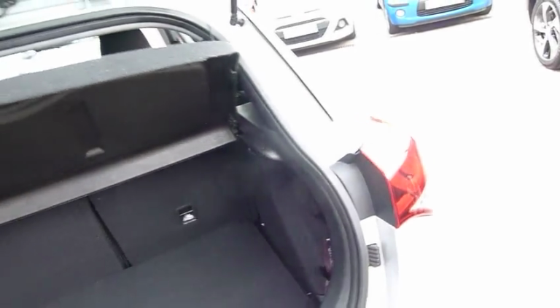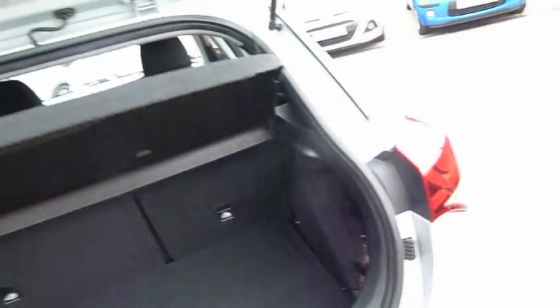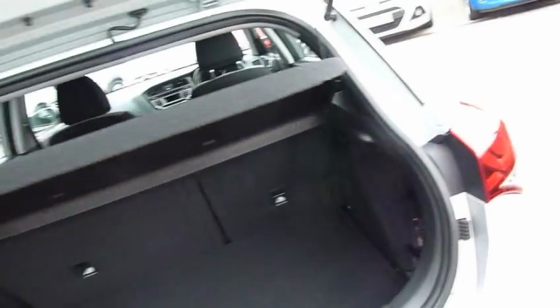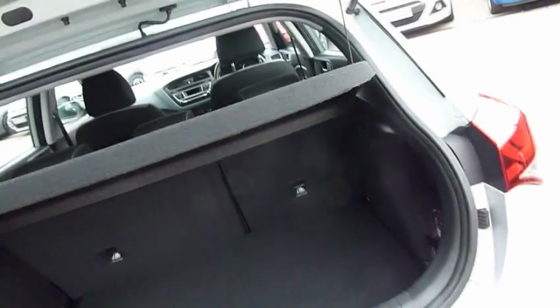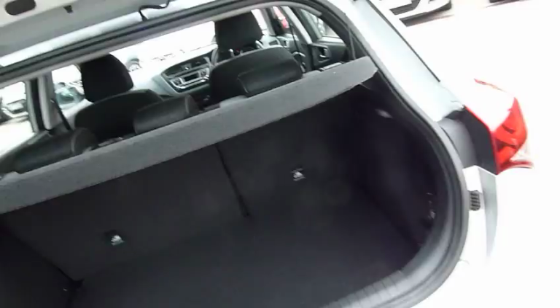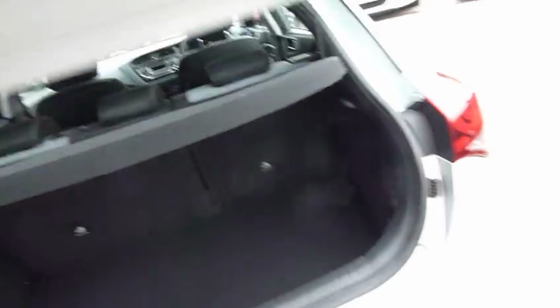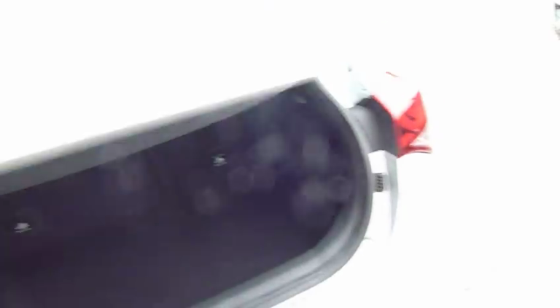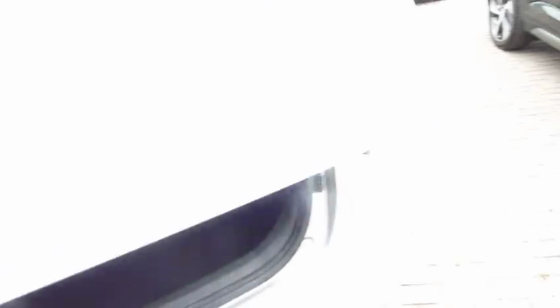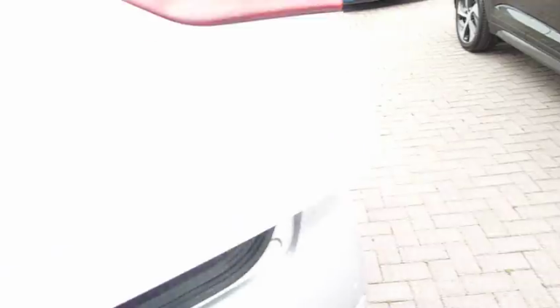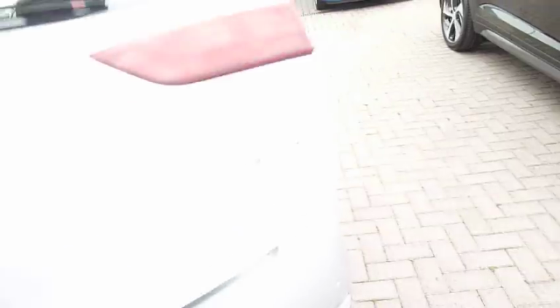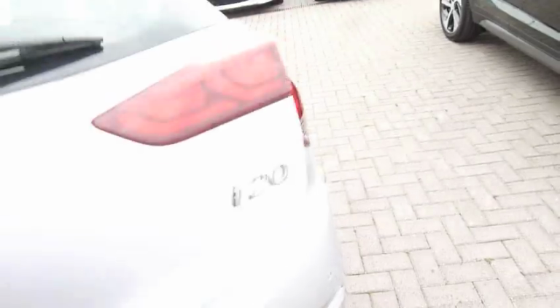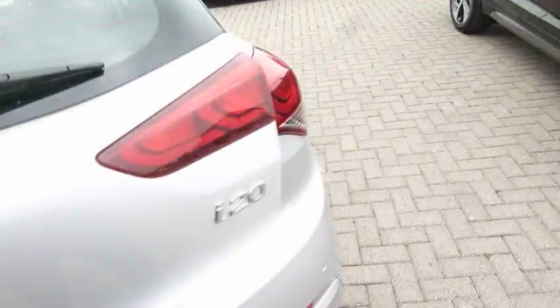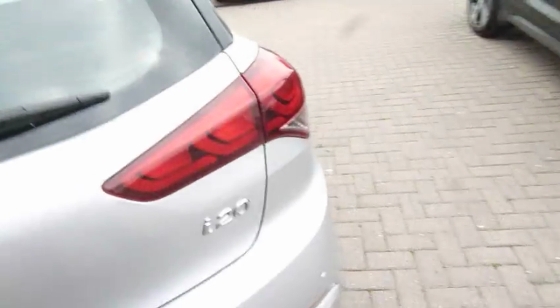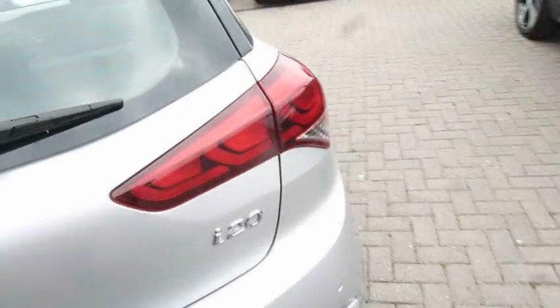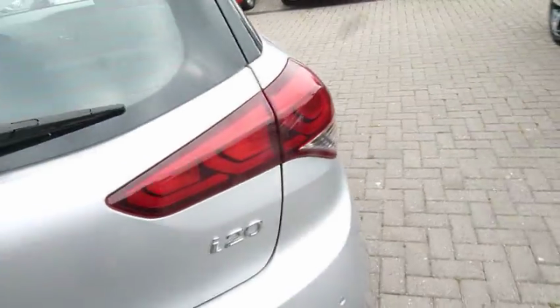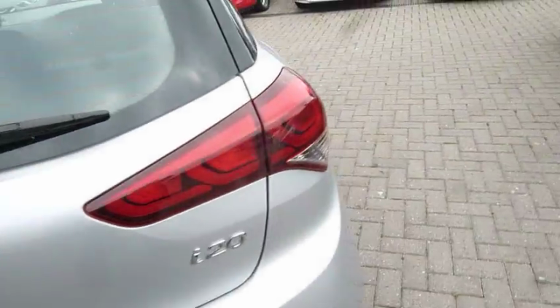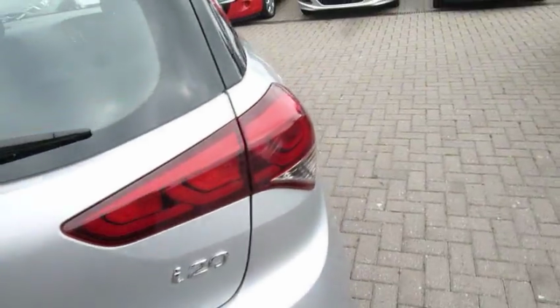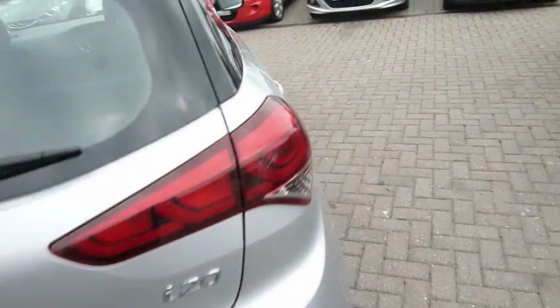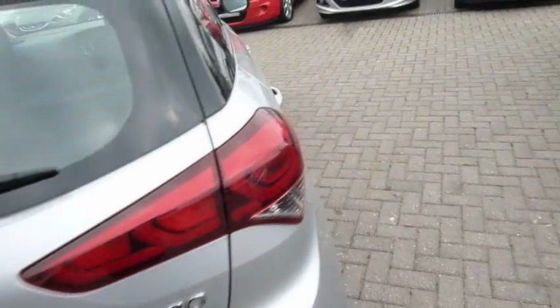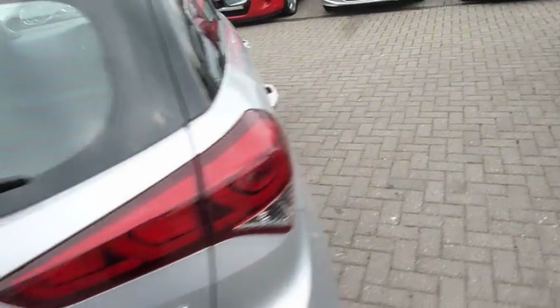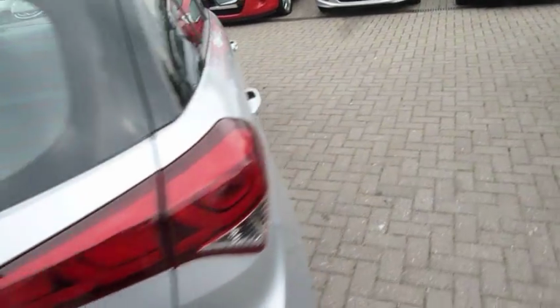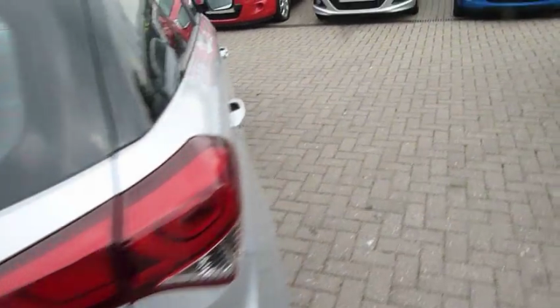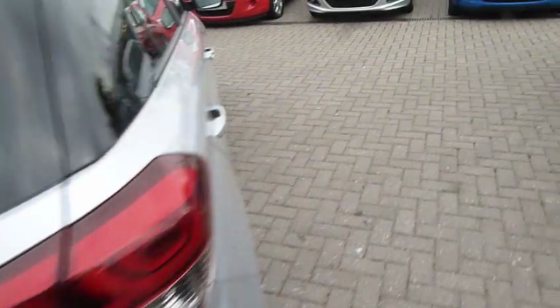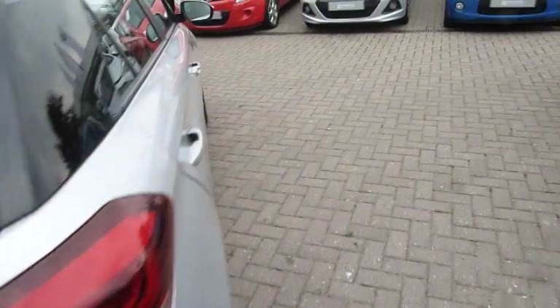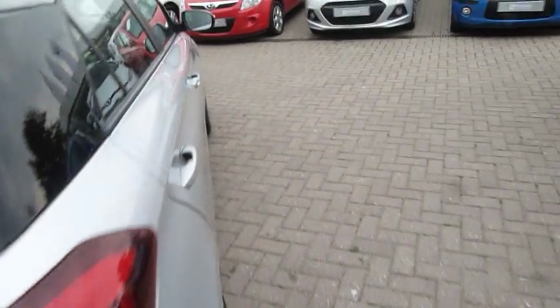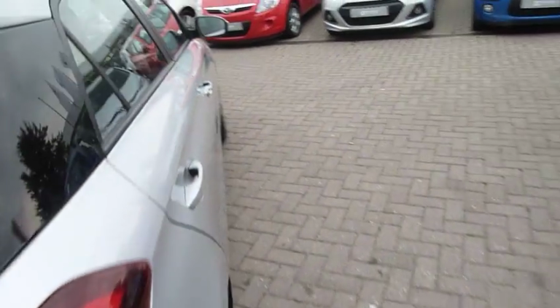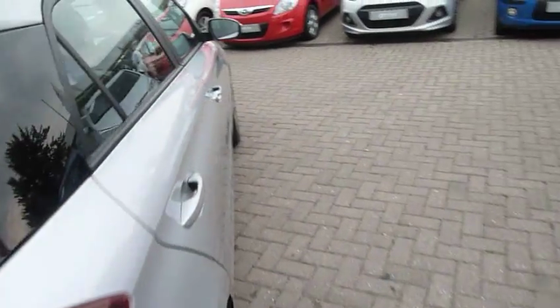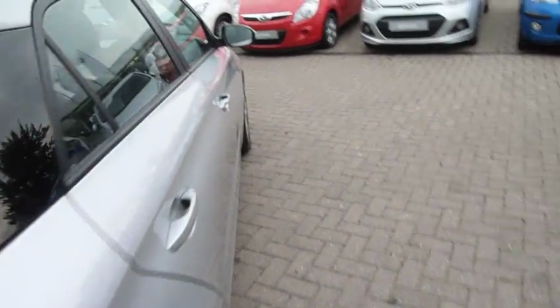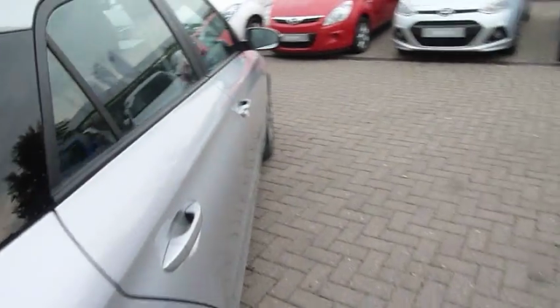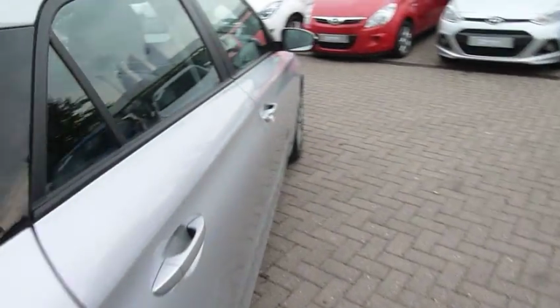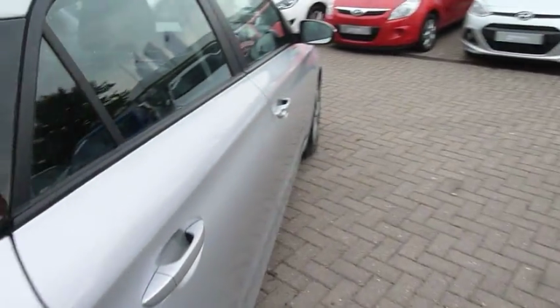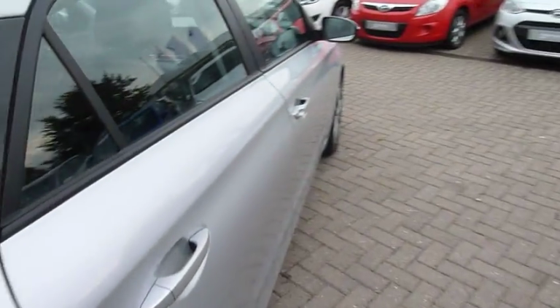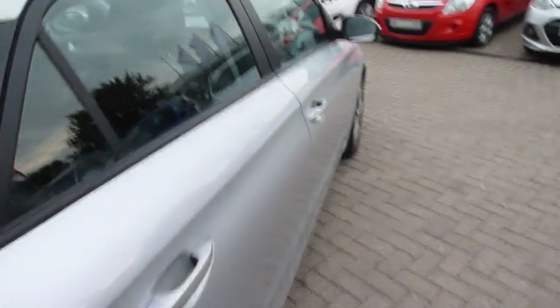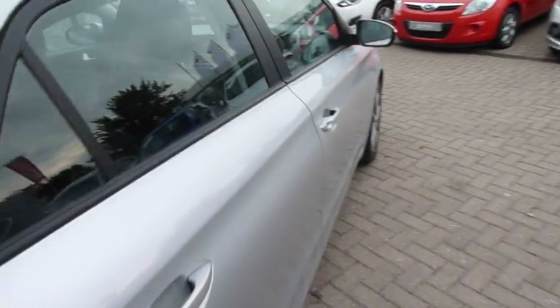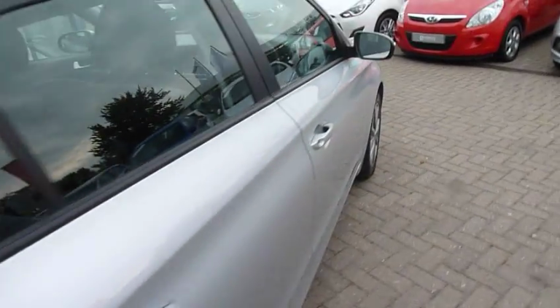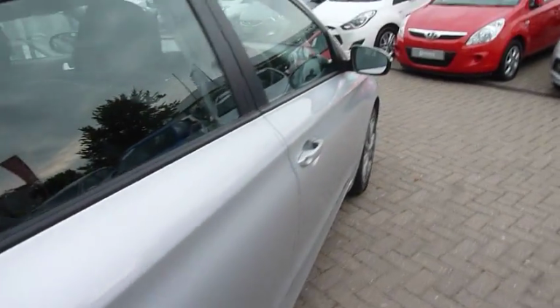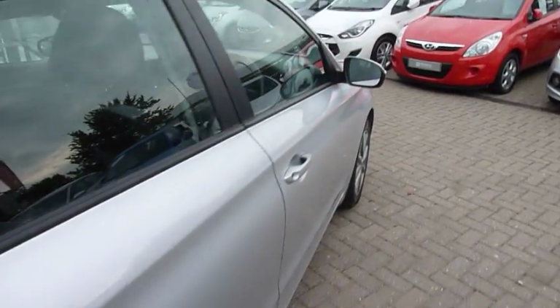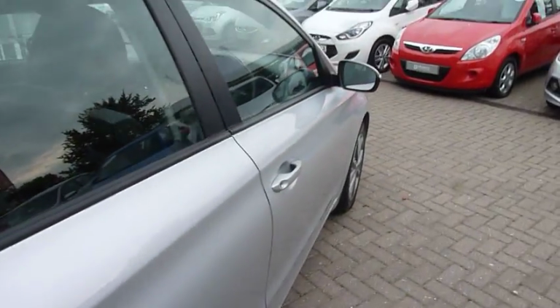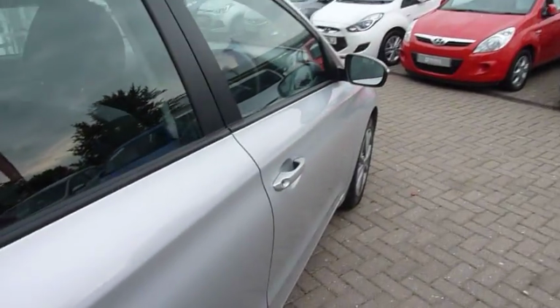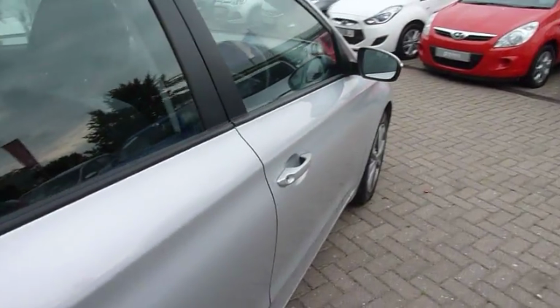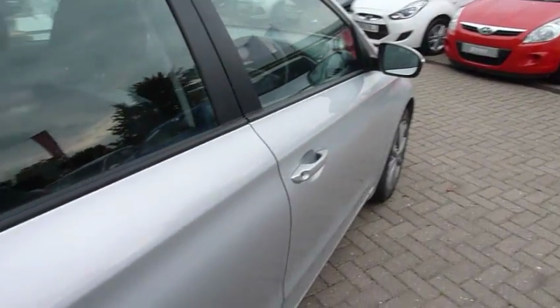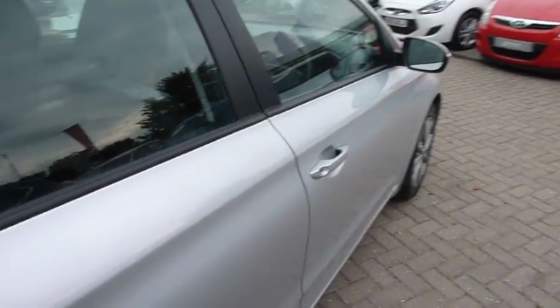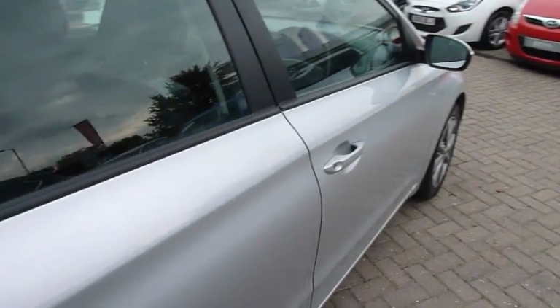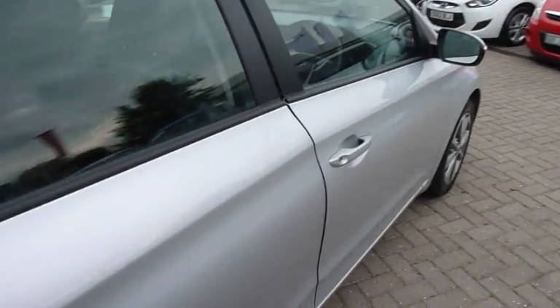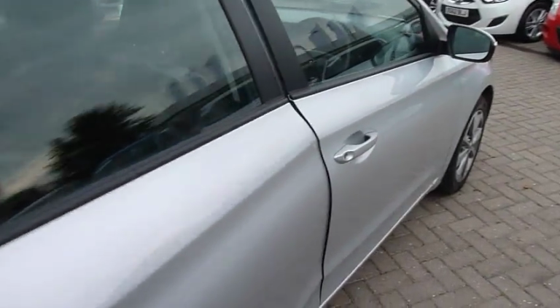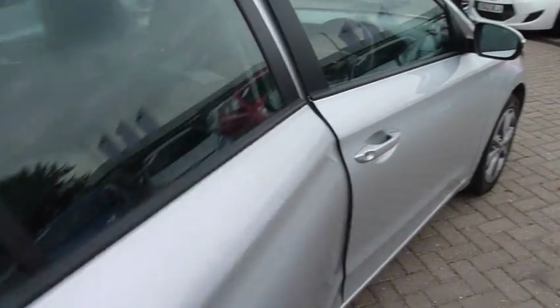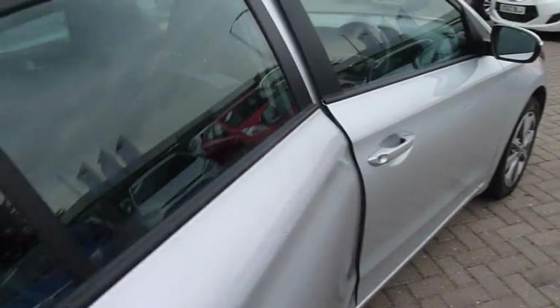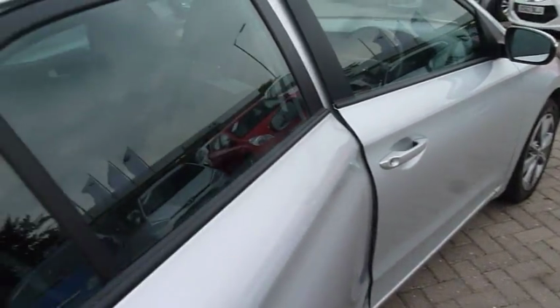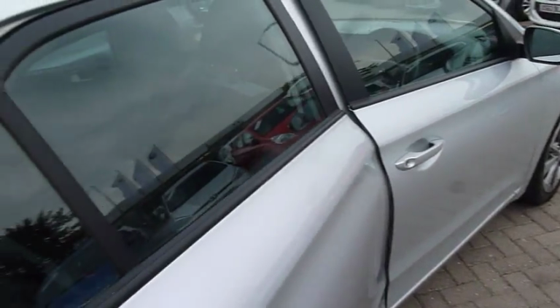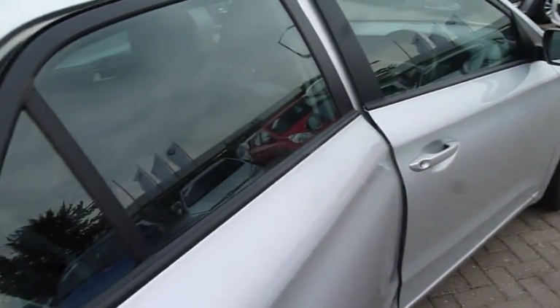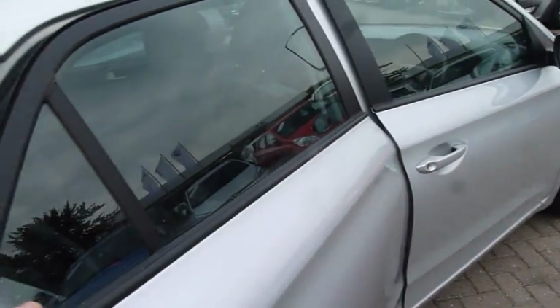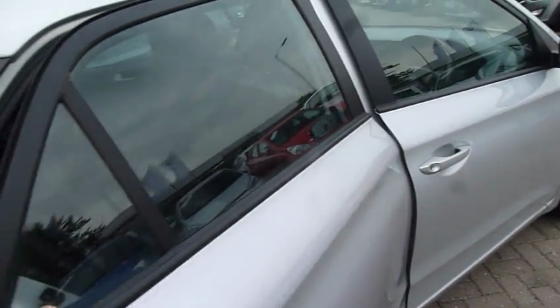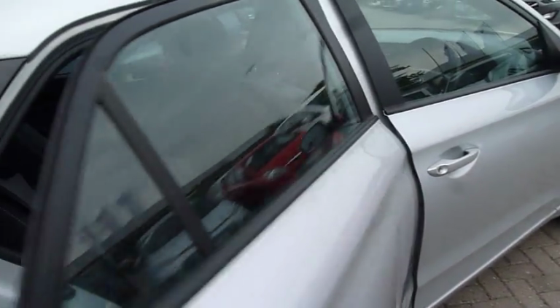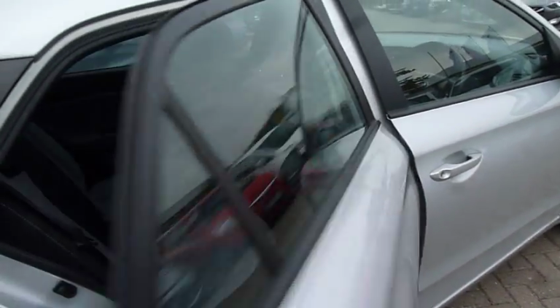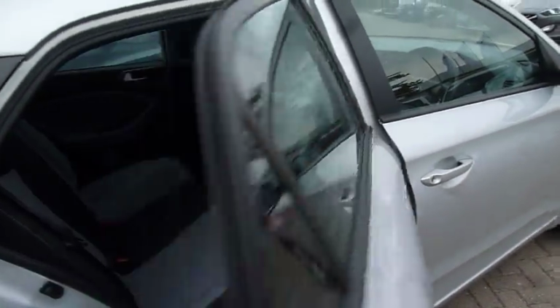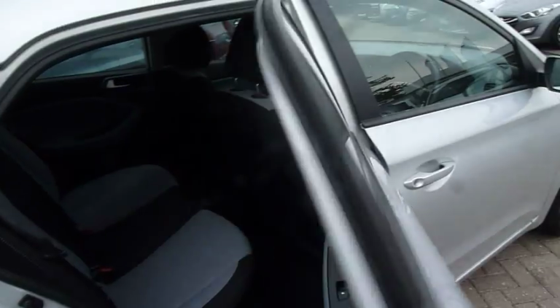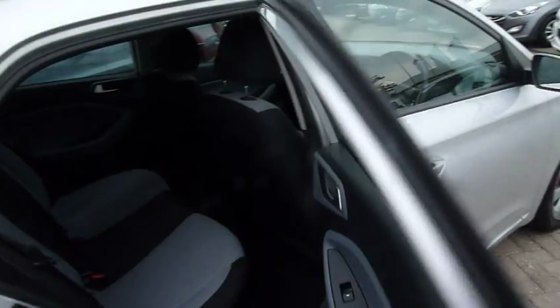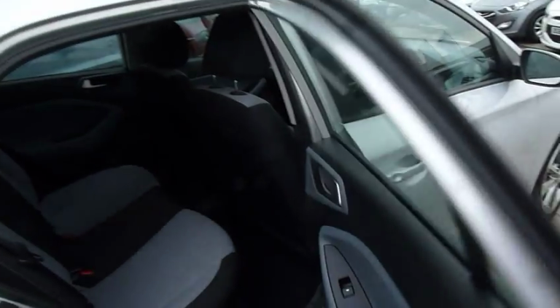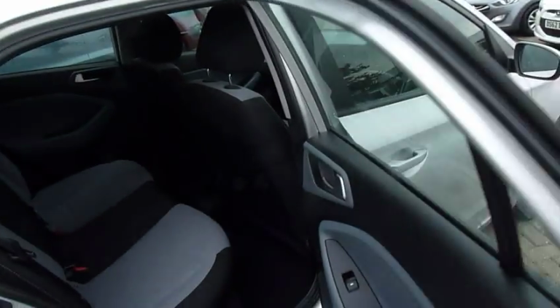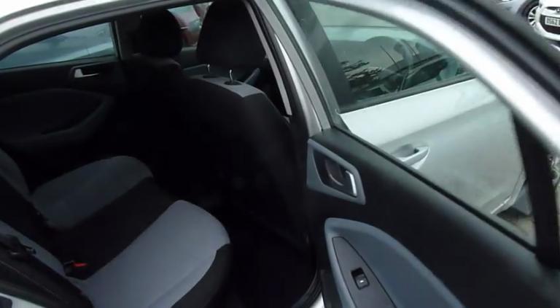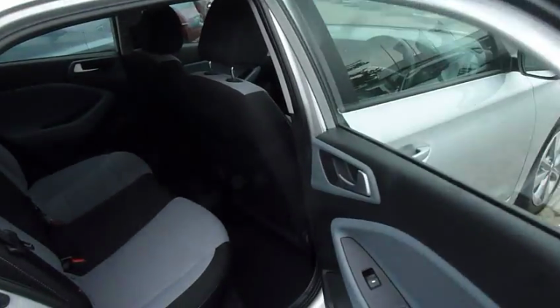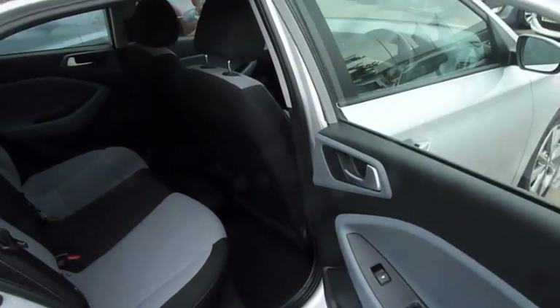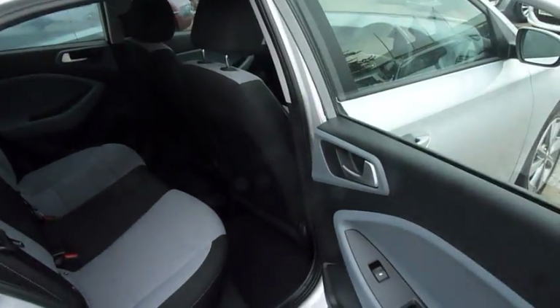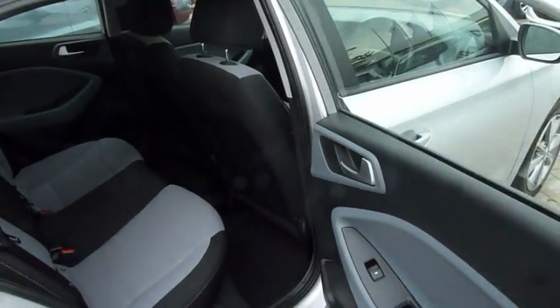The 1.2 petrol engine gives a very good blend of performance and economy, and this particular car has done just under 12,000 miles.